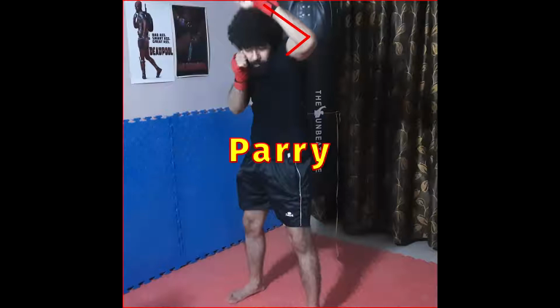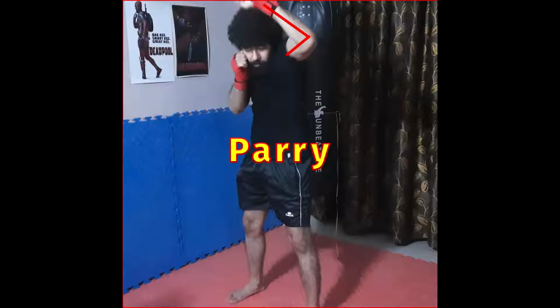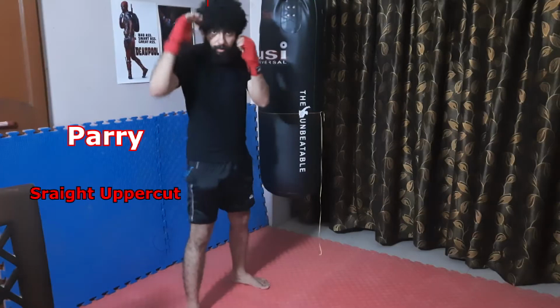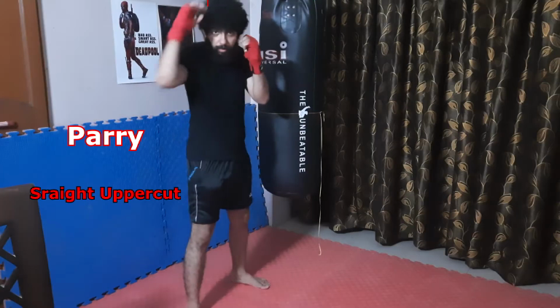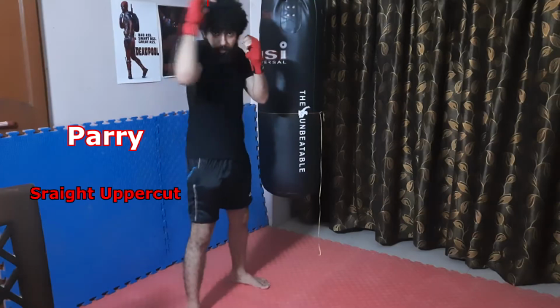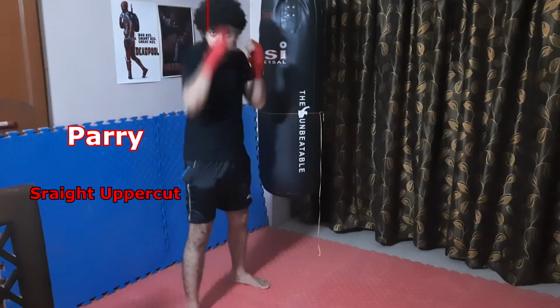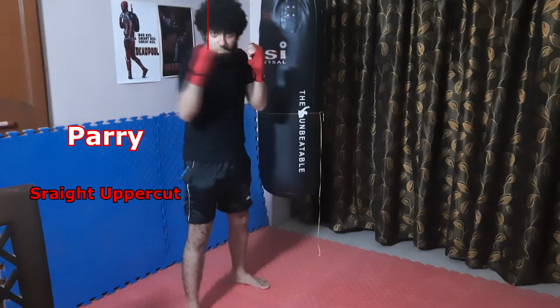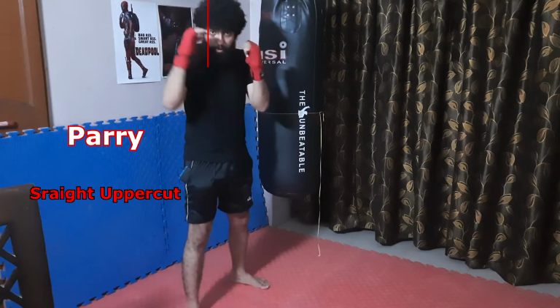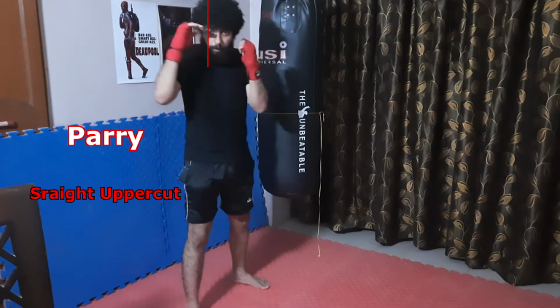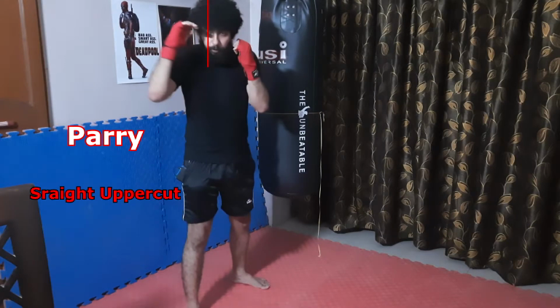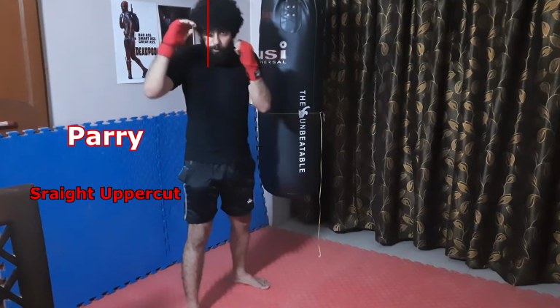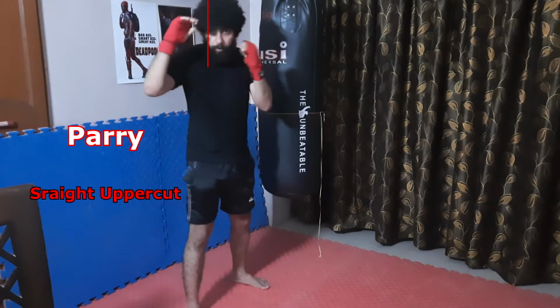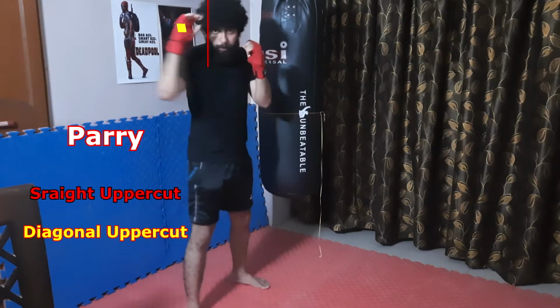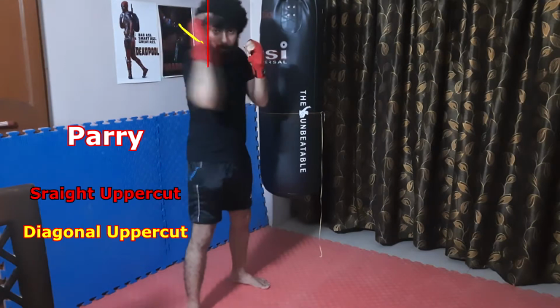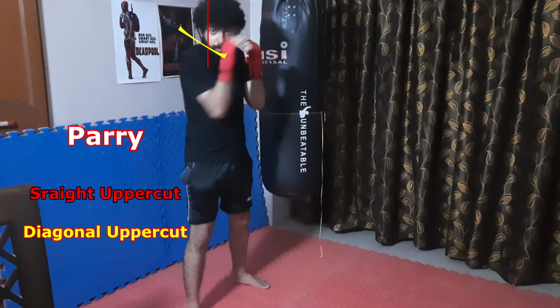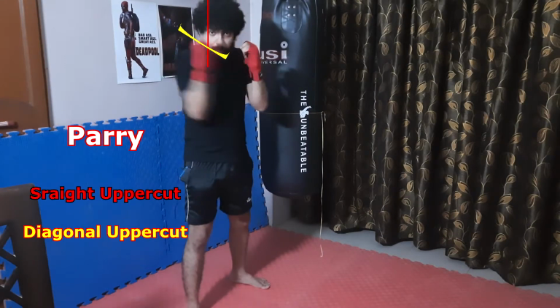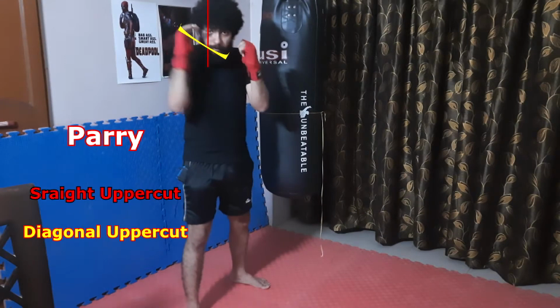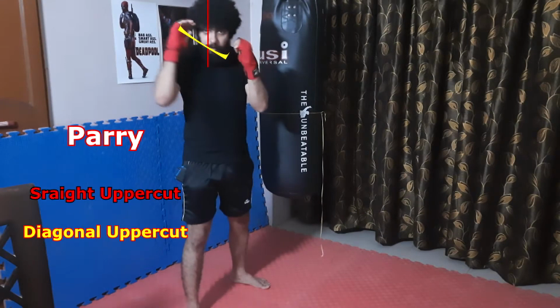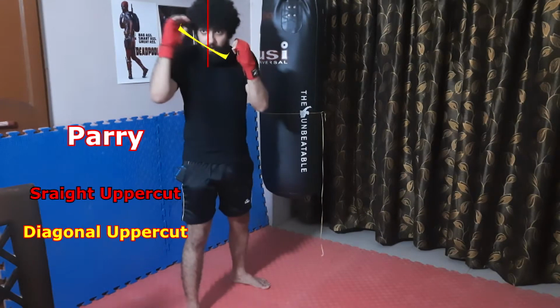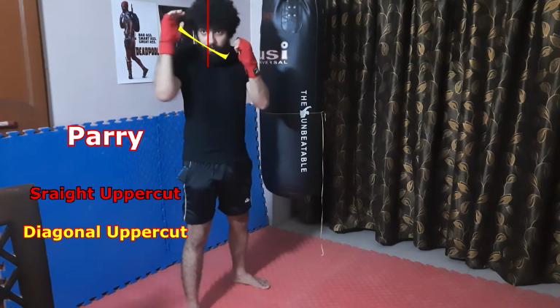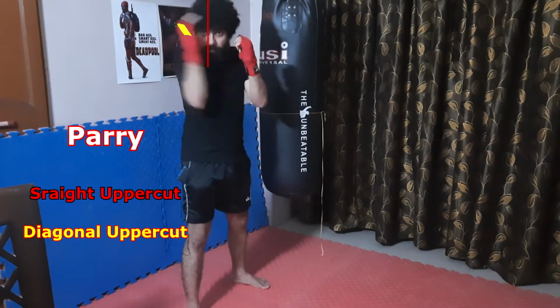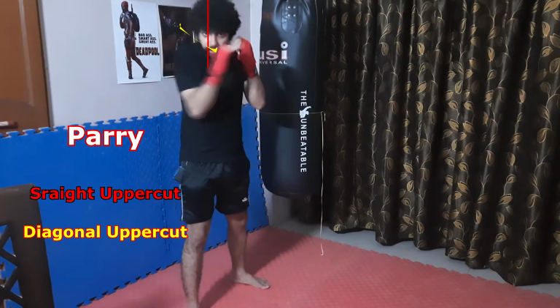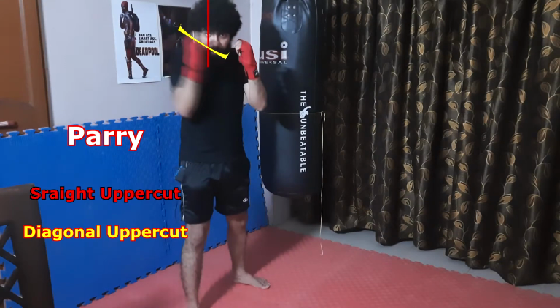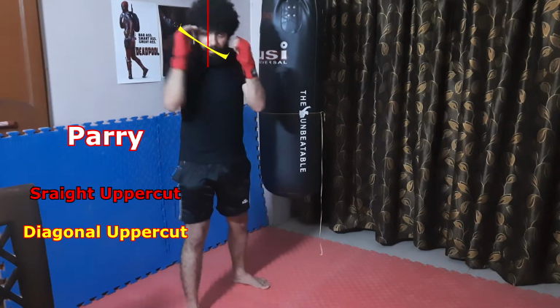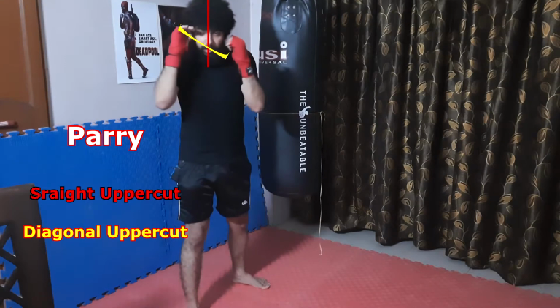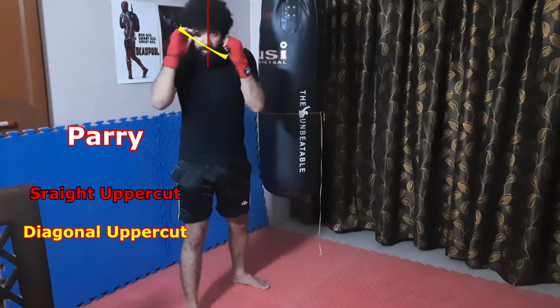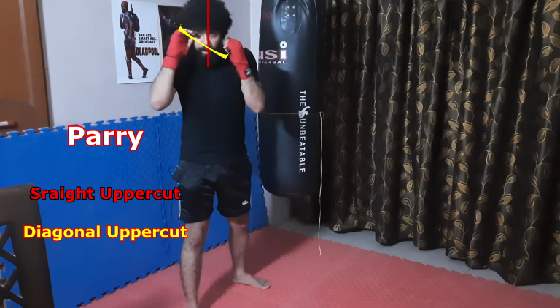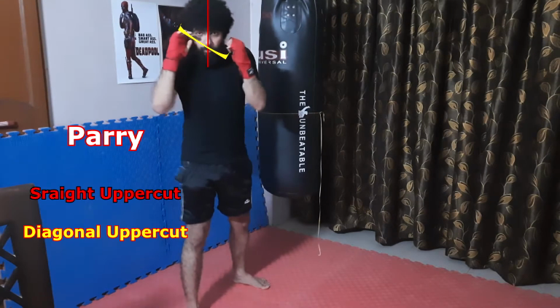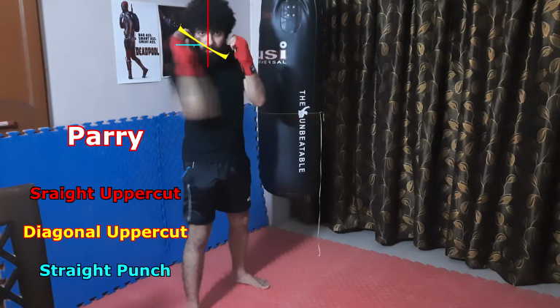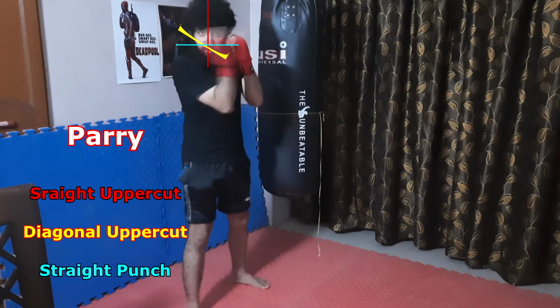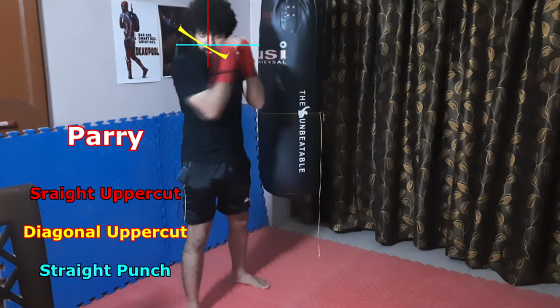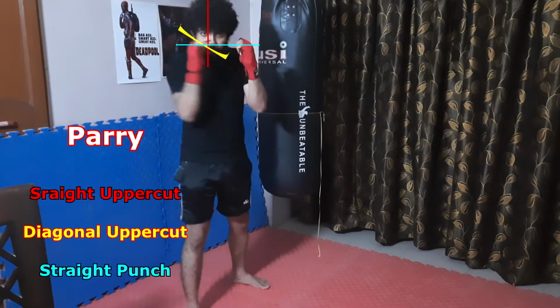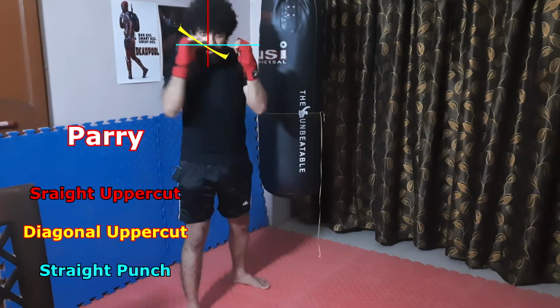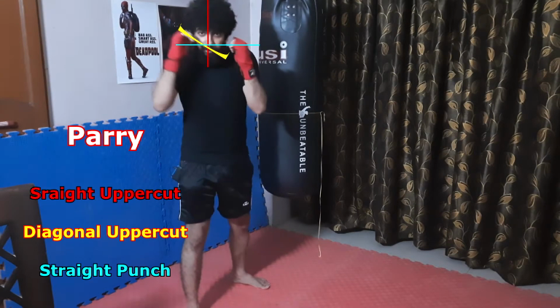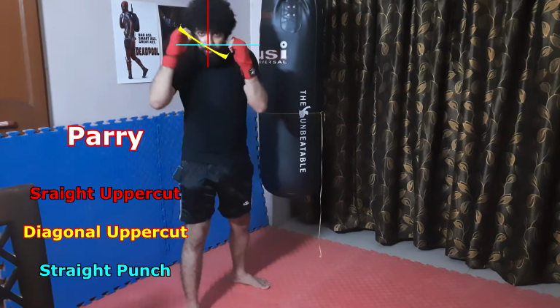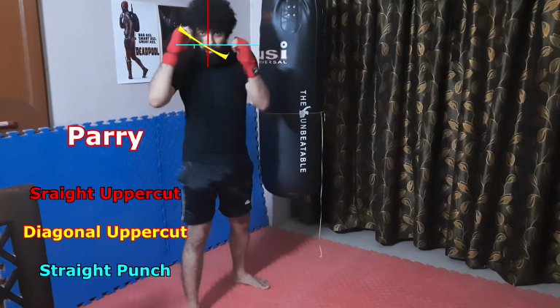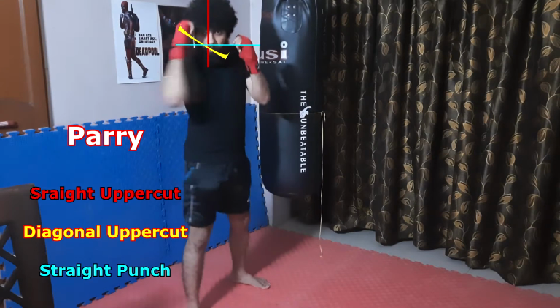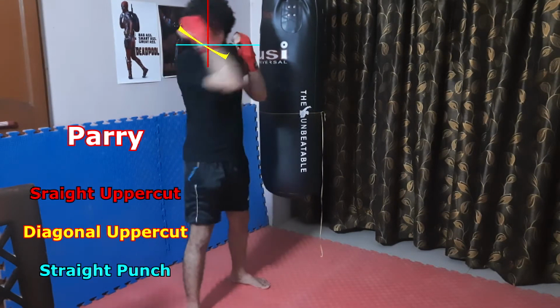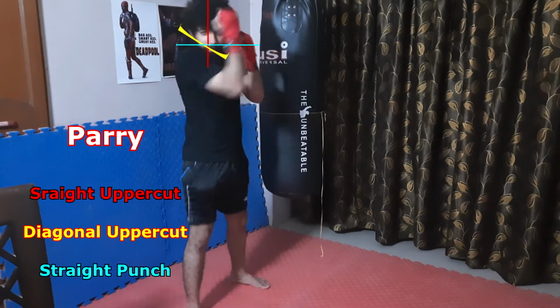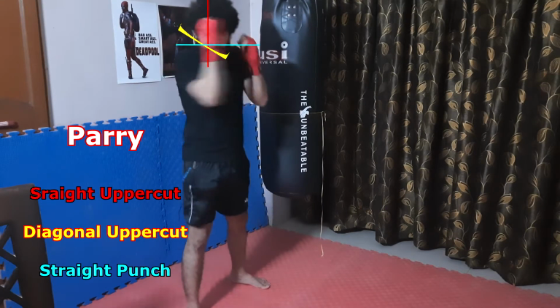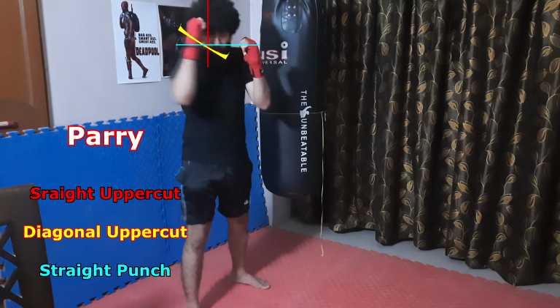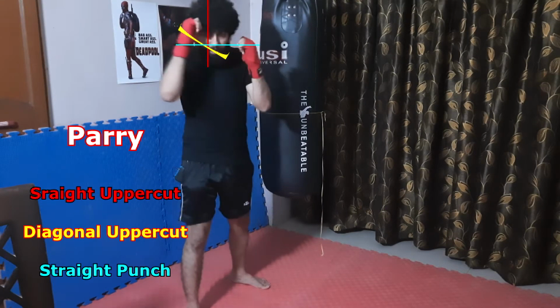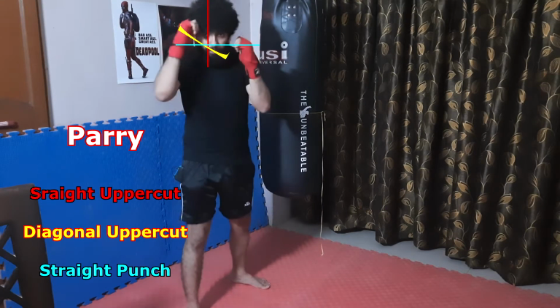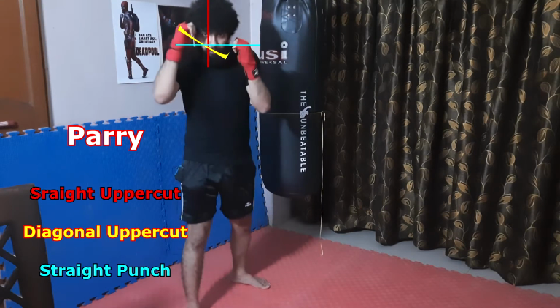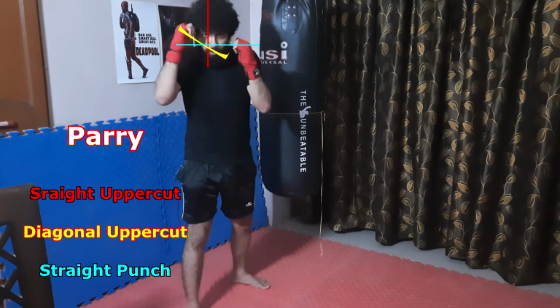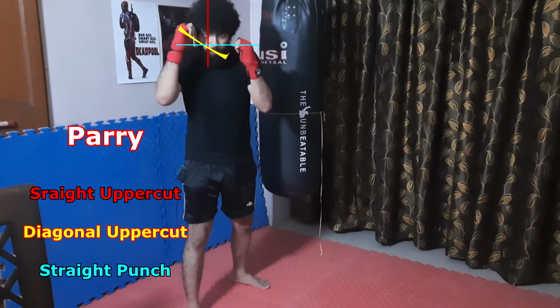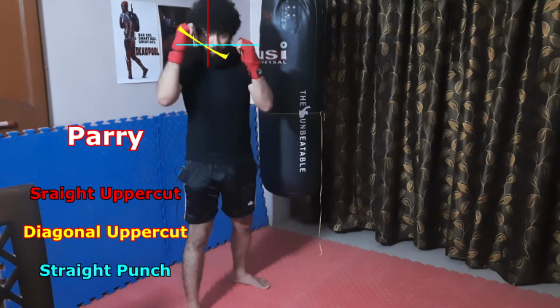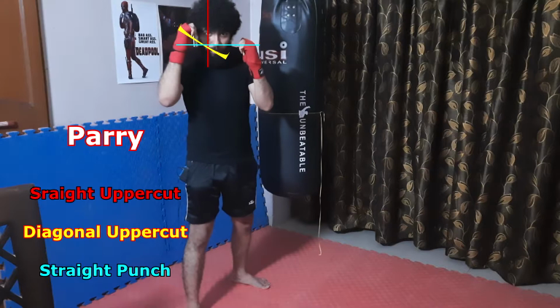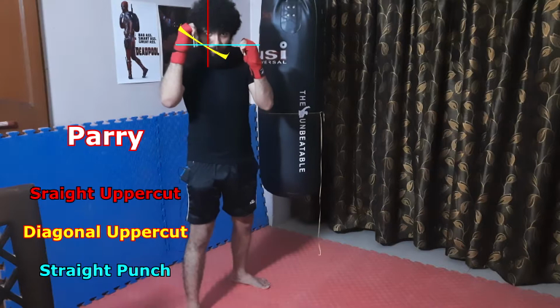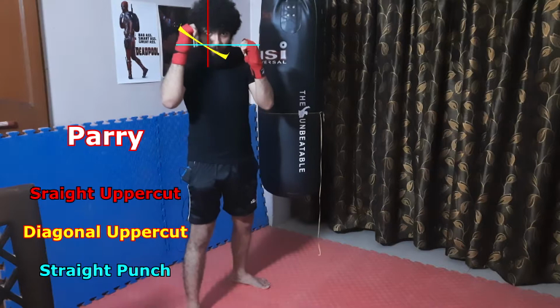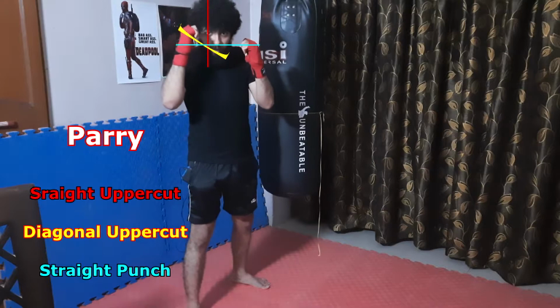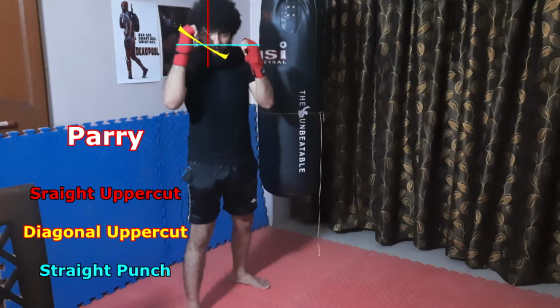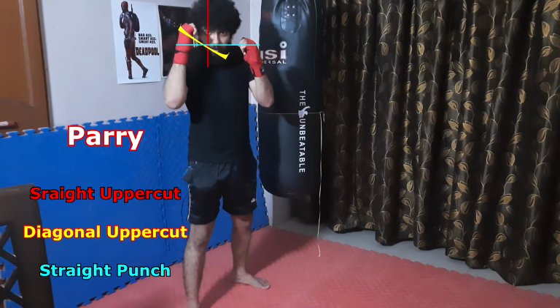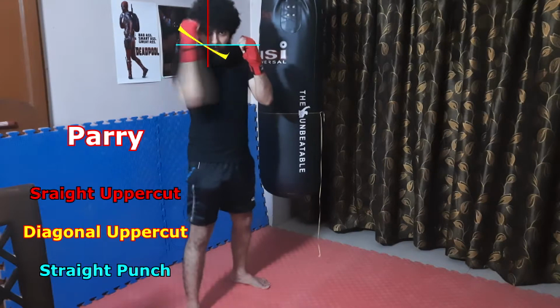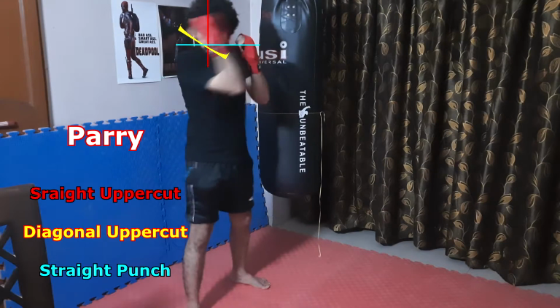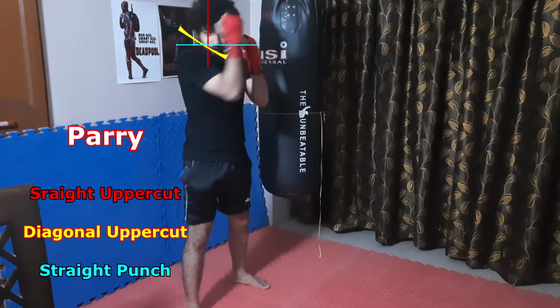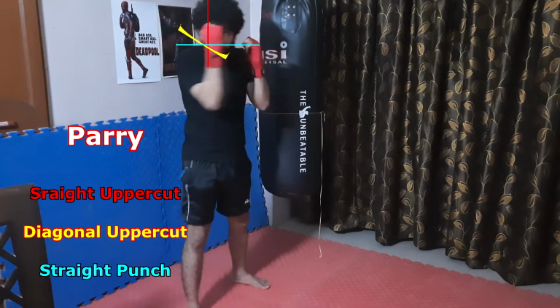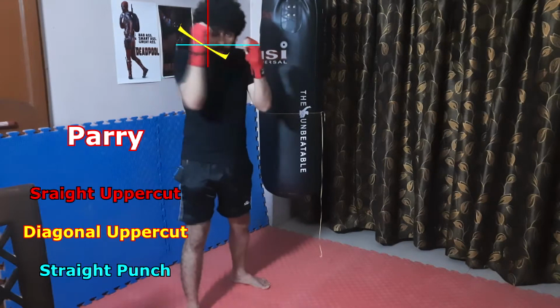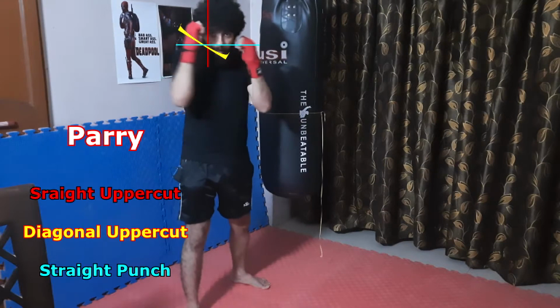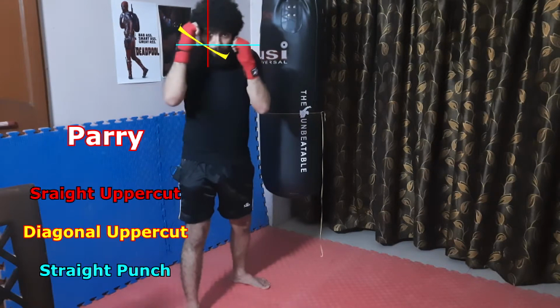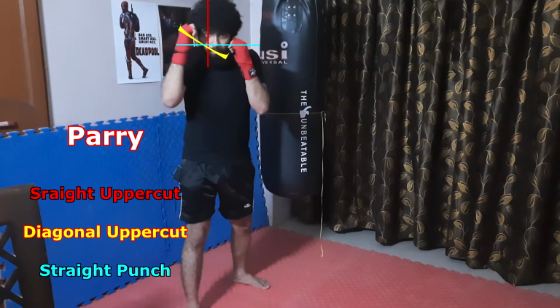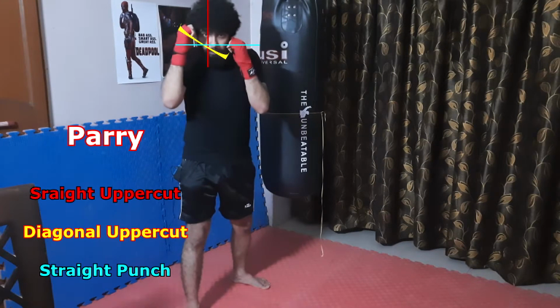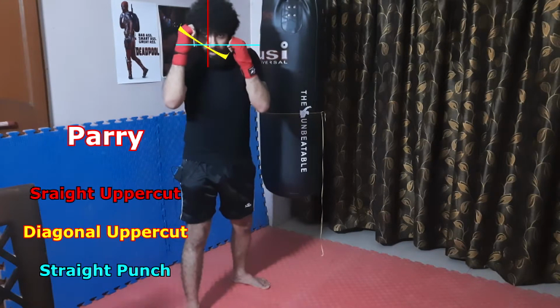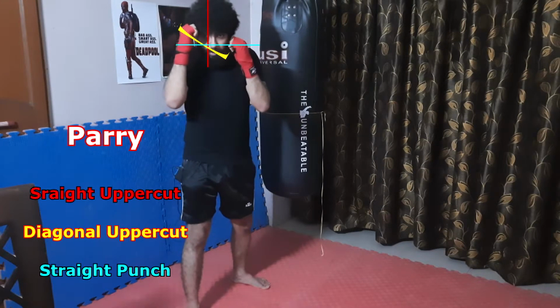Top to bottom, diagonal down, straight forward, straight forward, ulna bone parry.